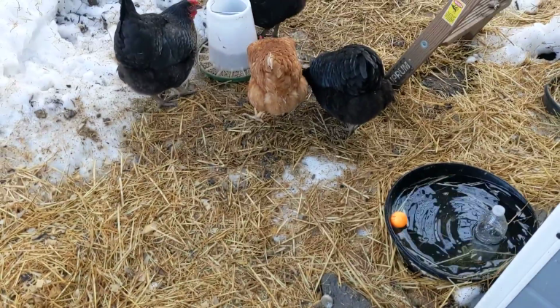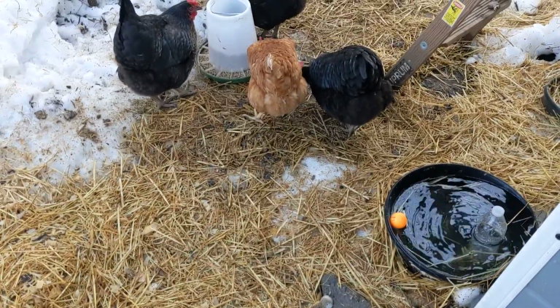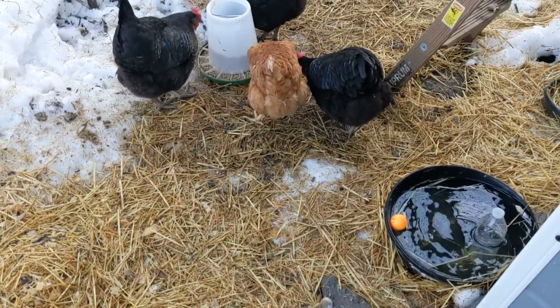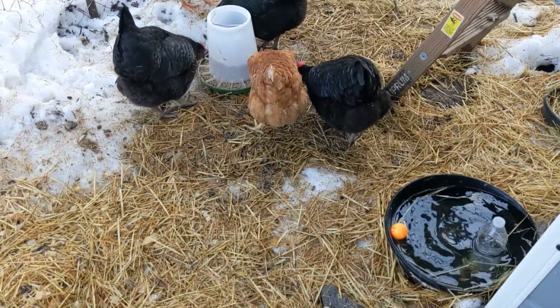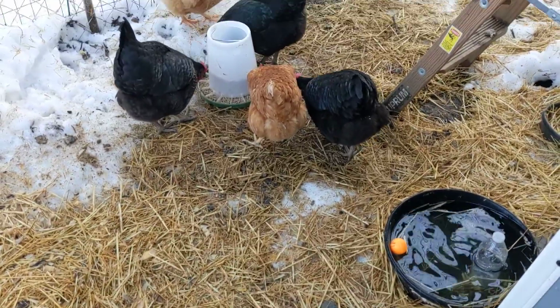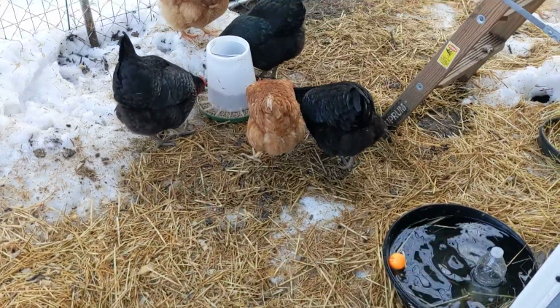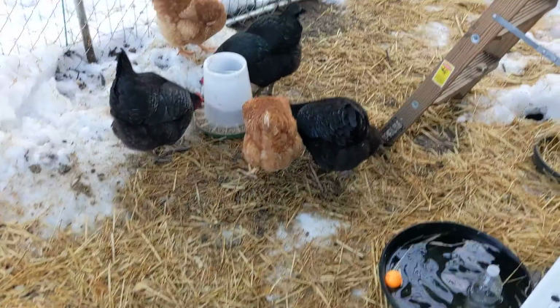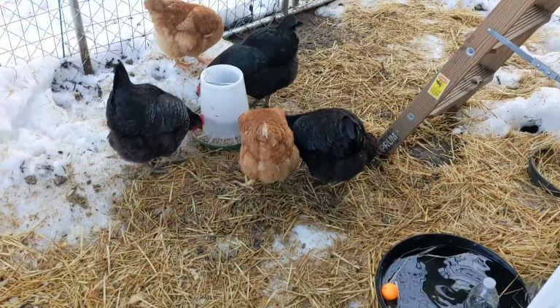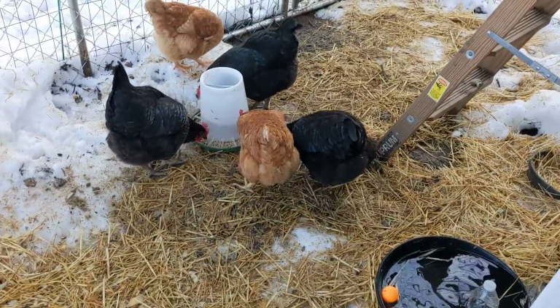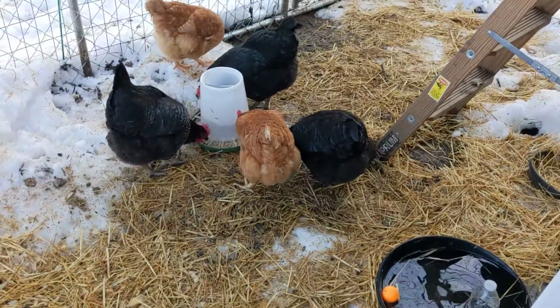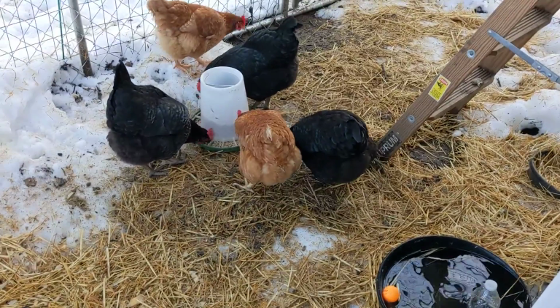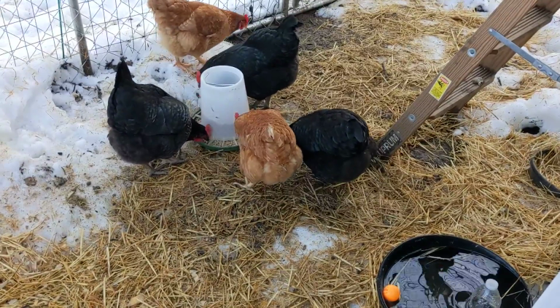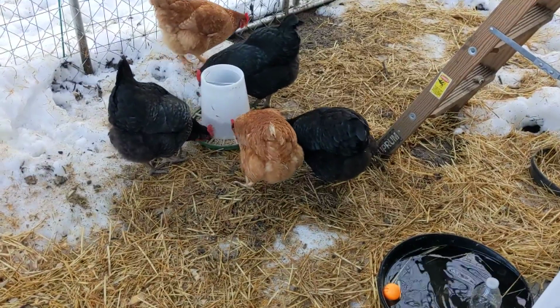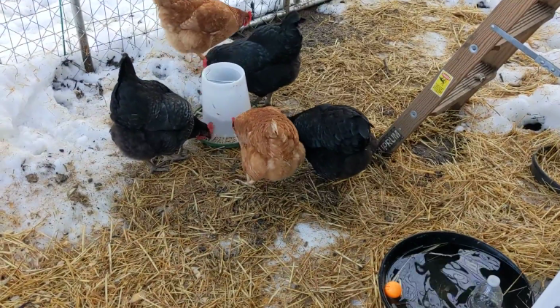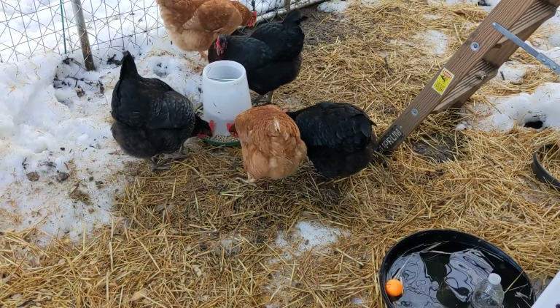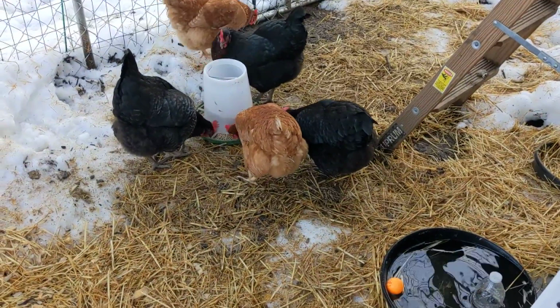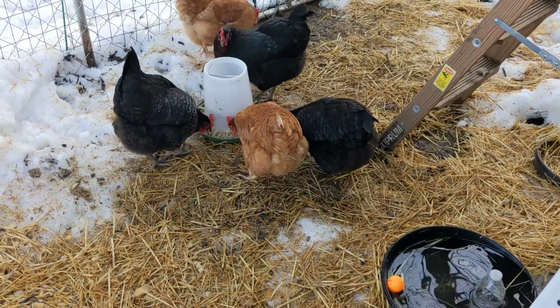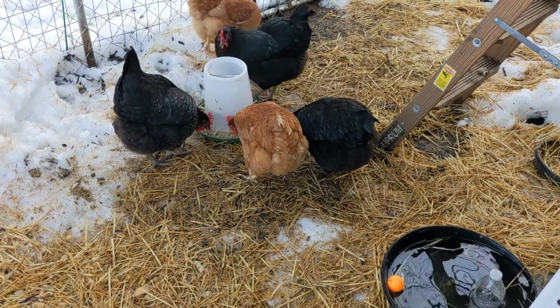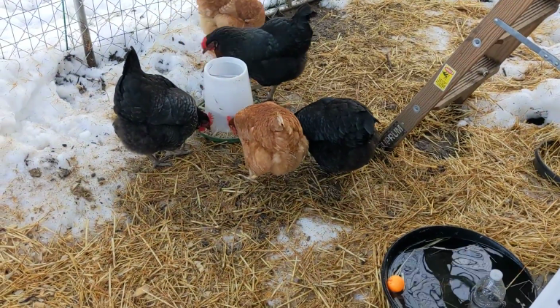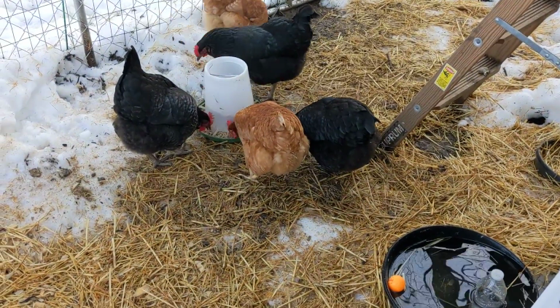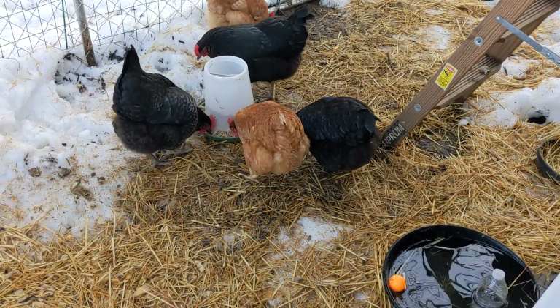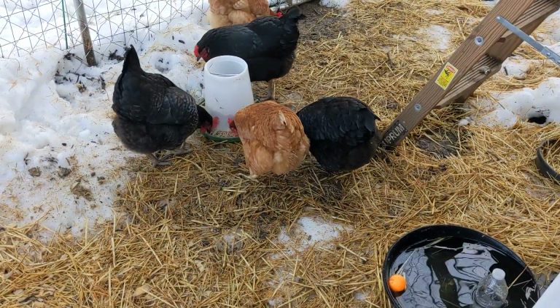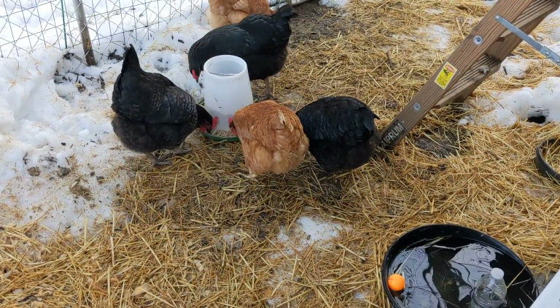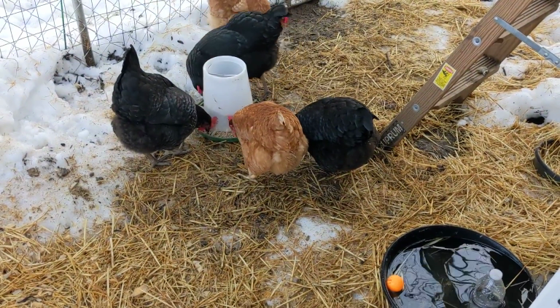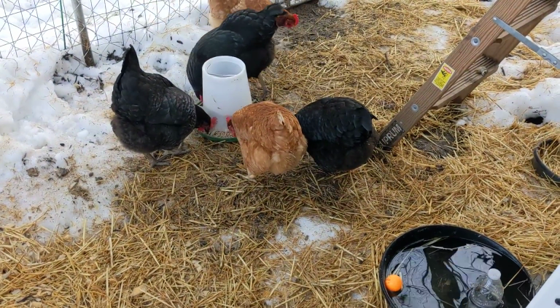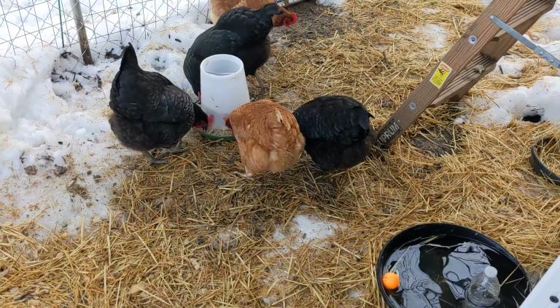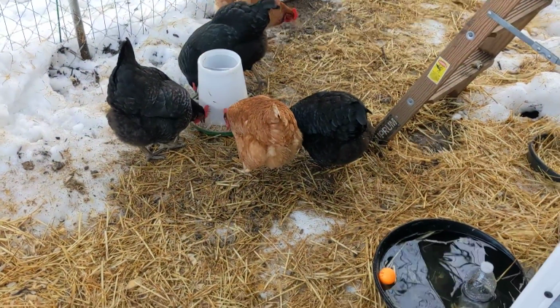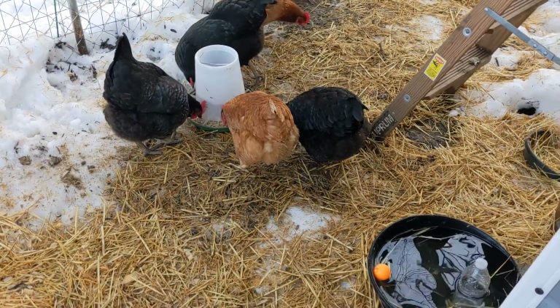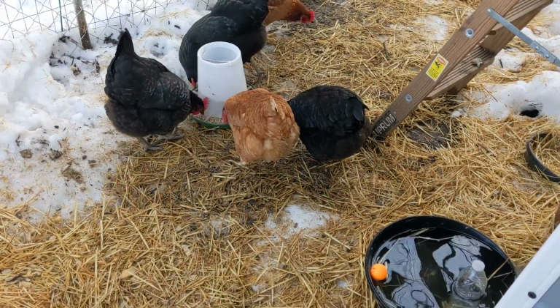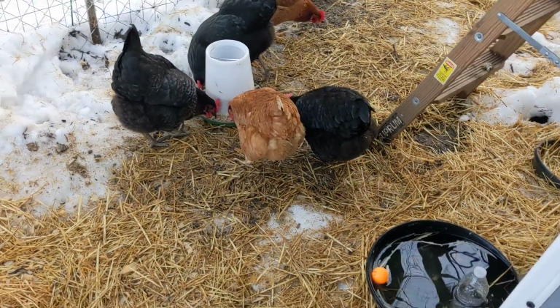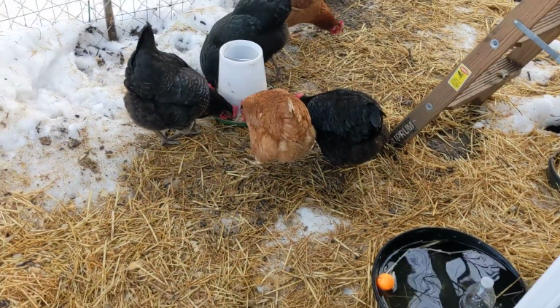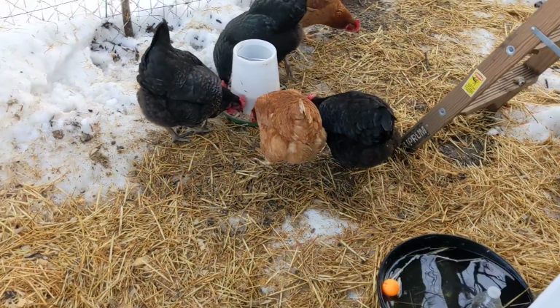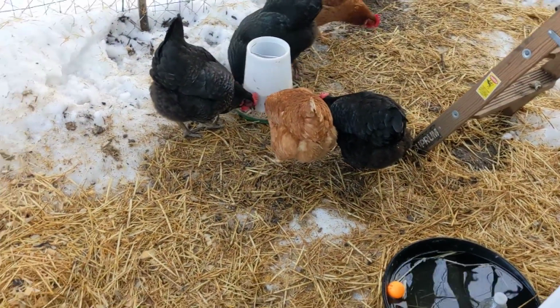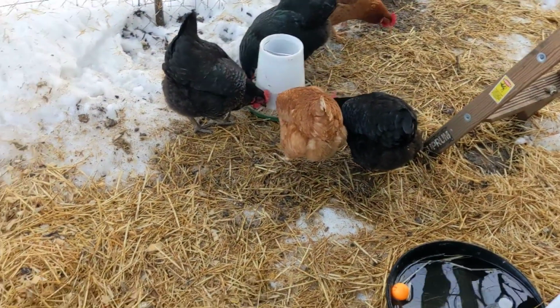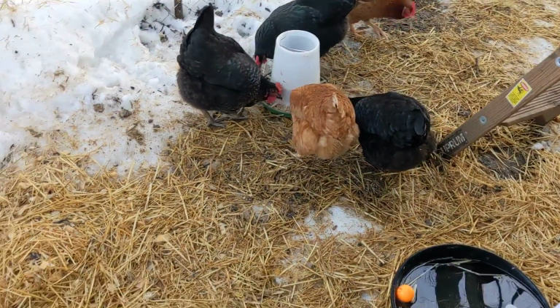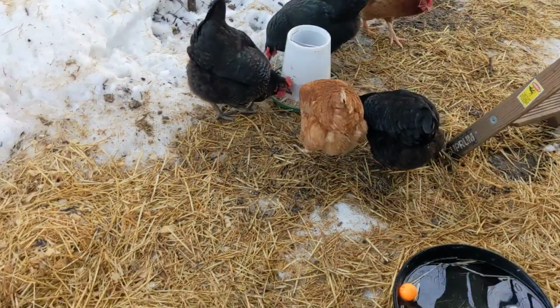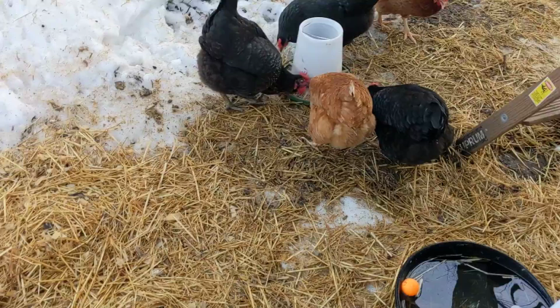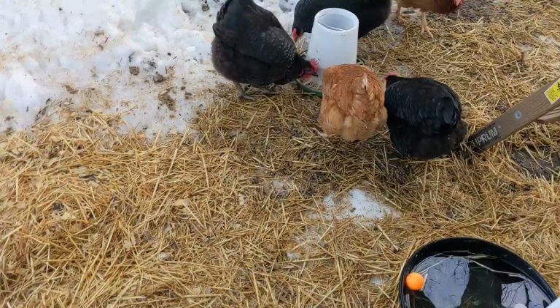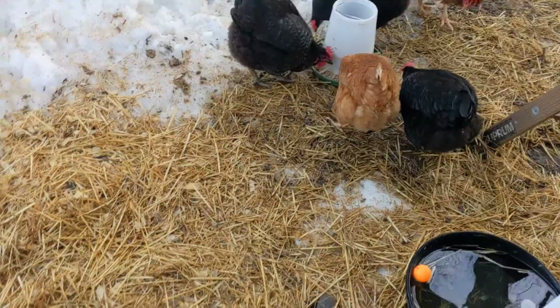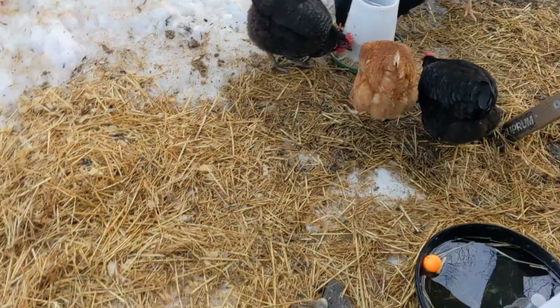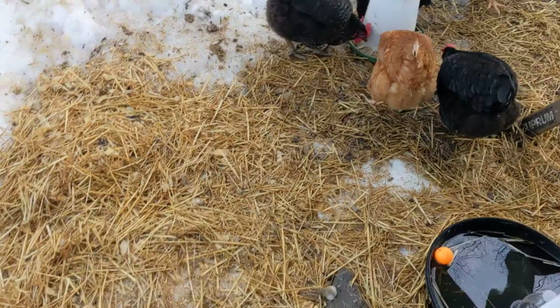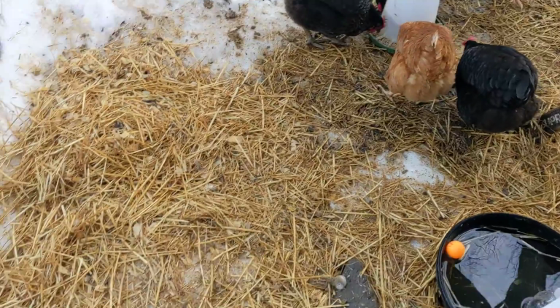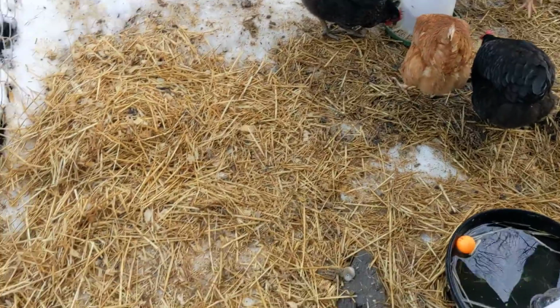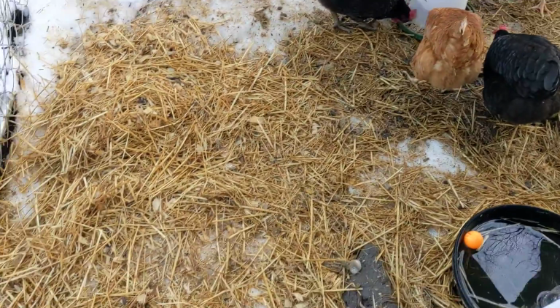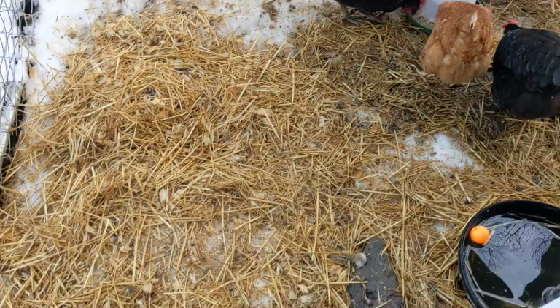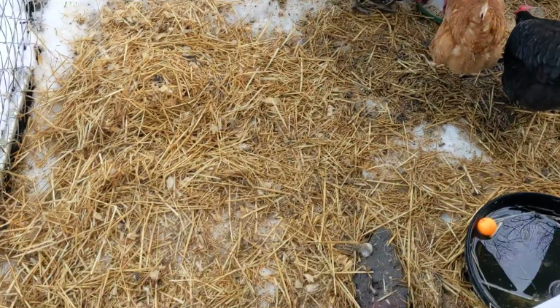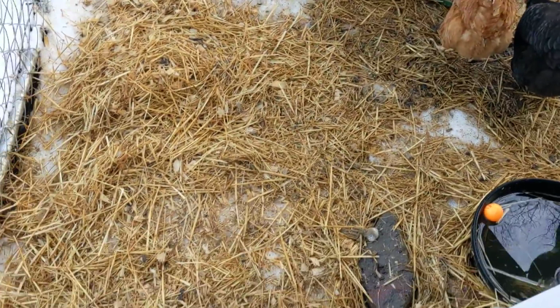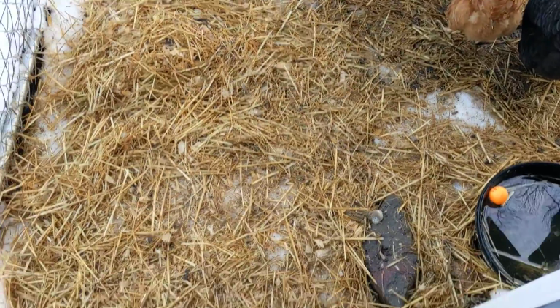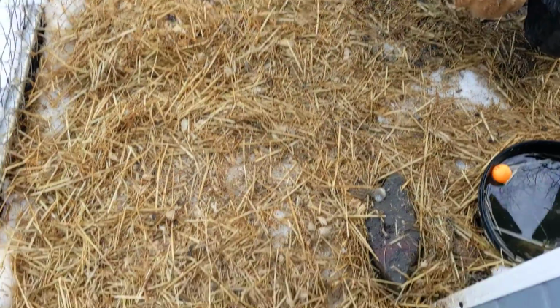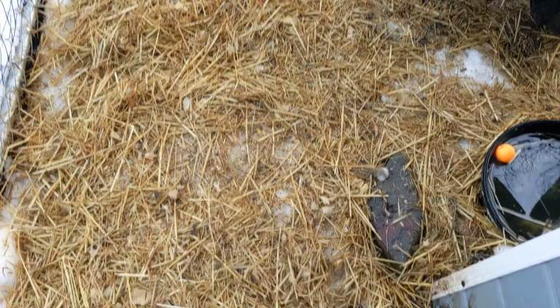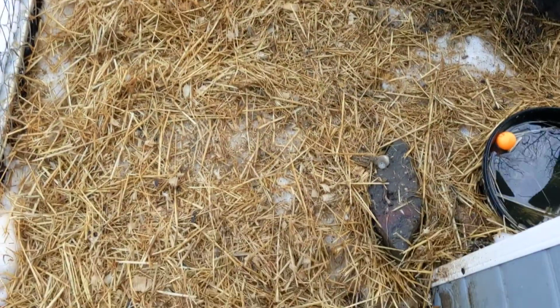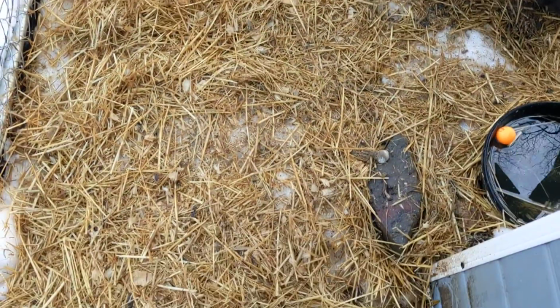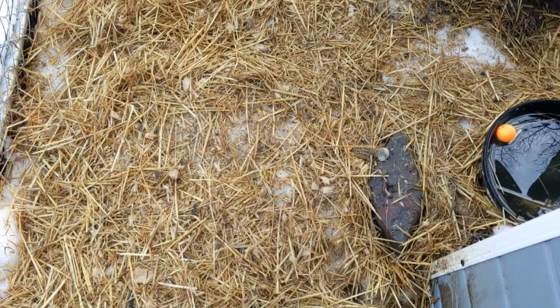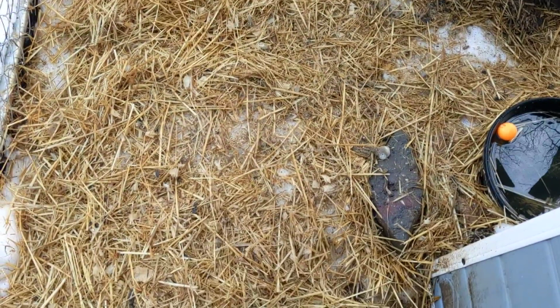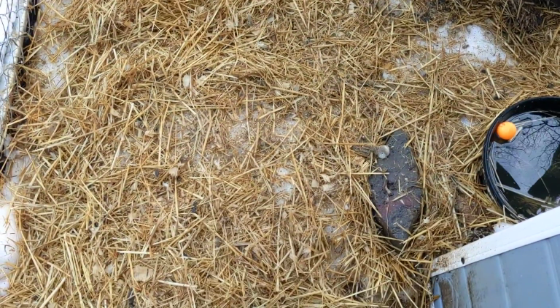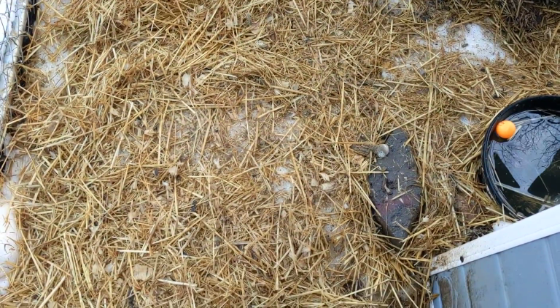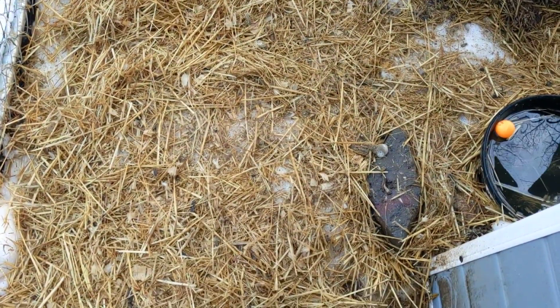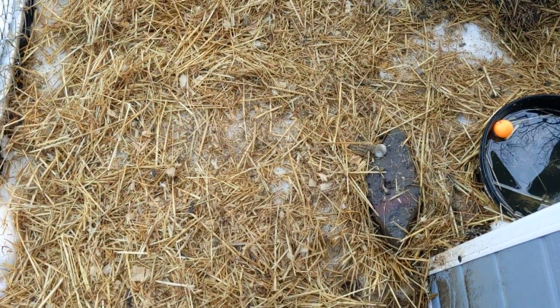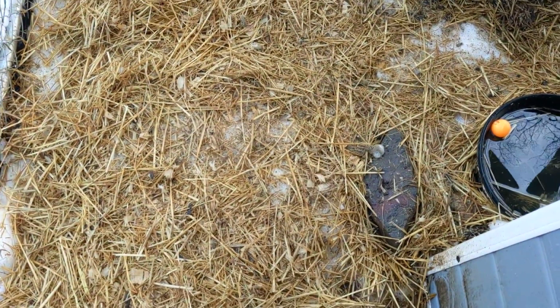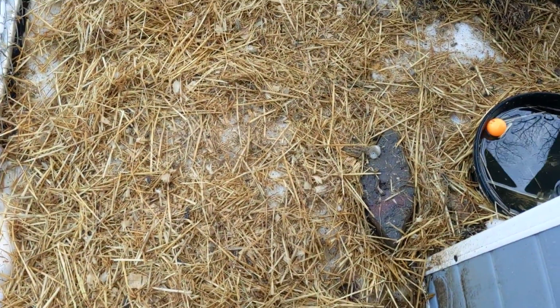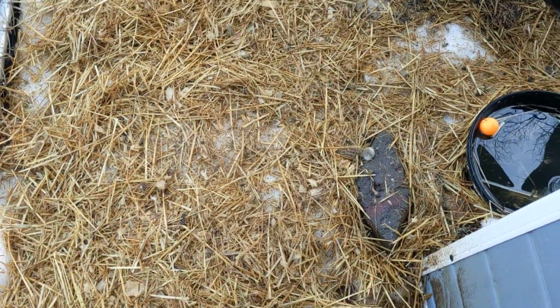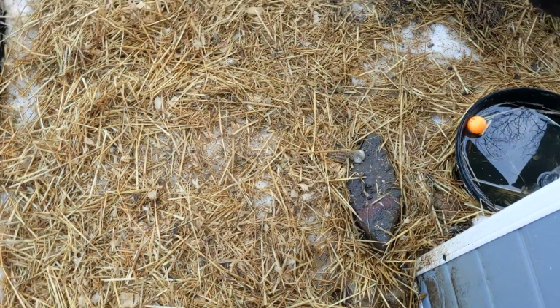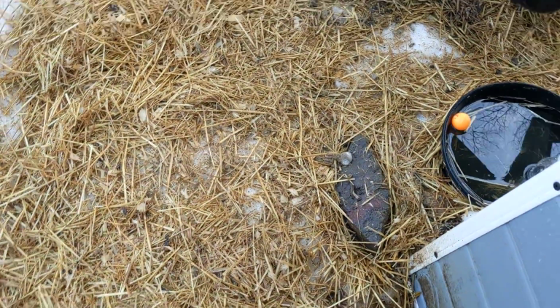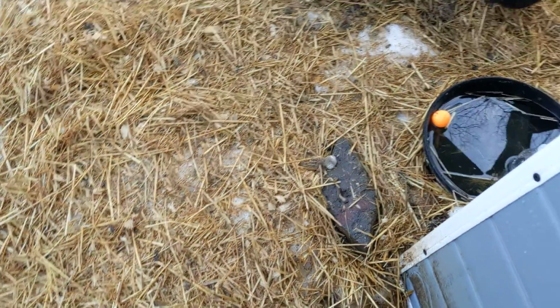They're very hungry this morning as you can see. I'm gonna bring them some scratch later because they didn't get any treats yesterday.